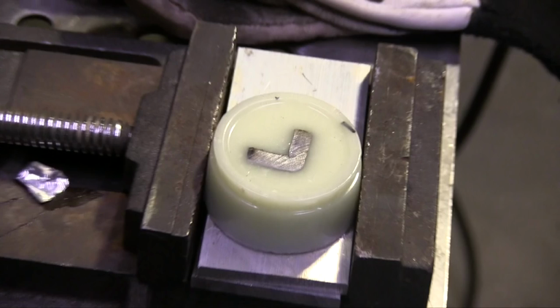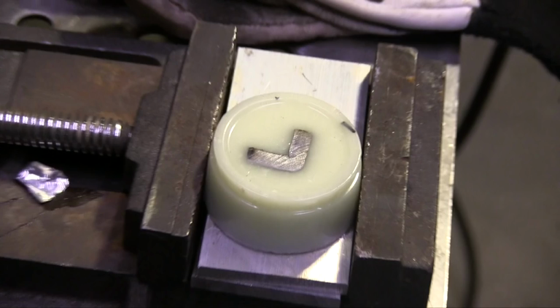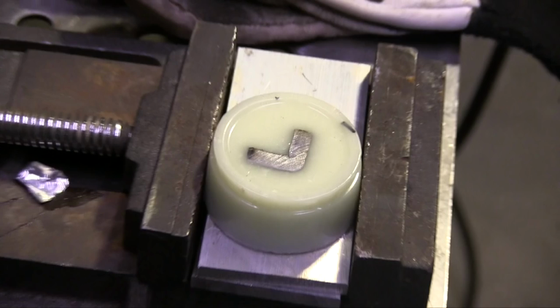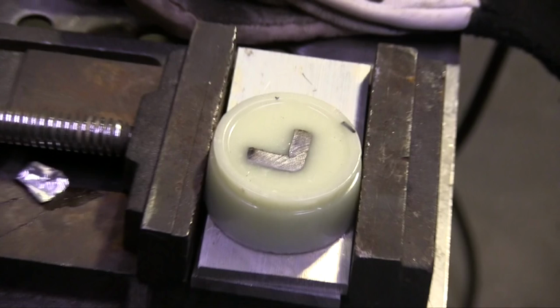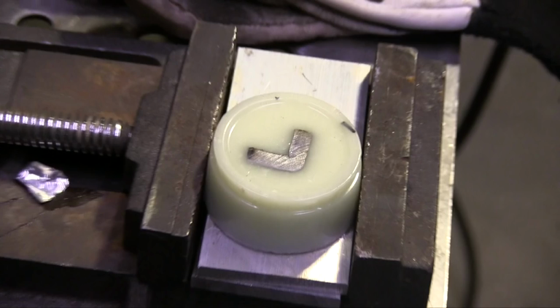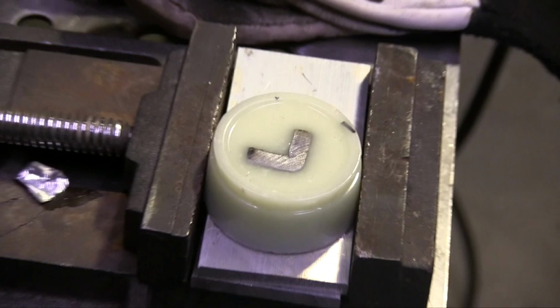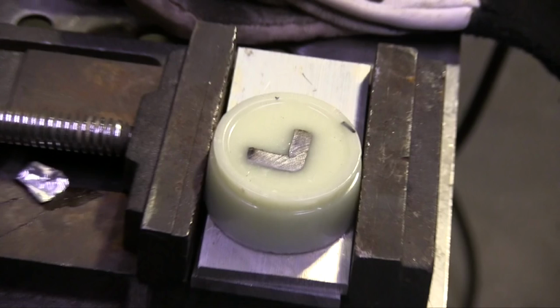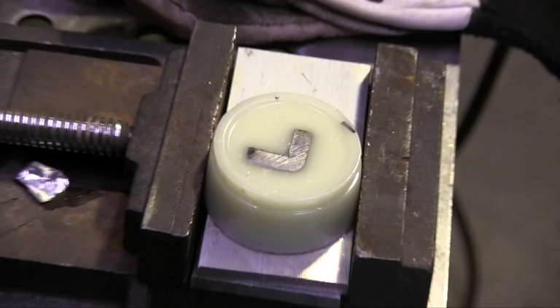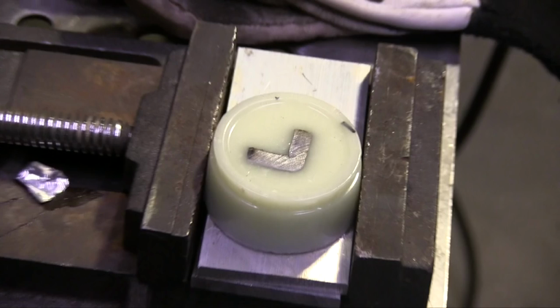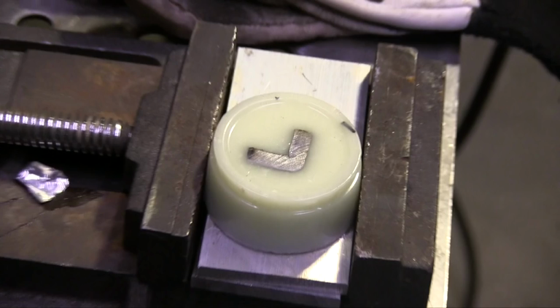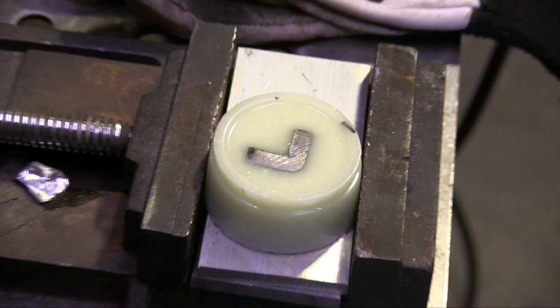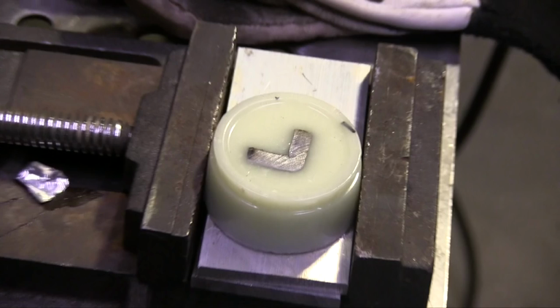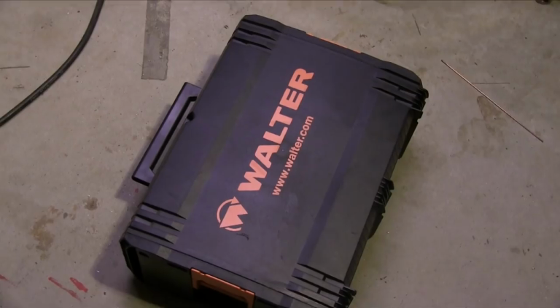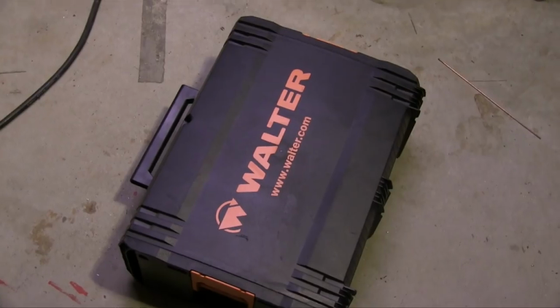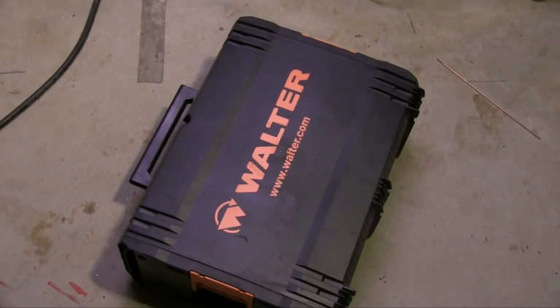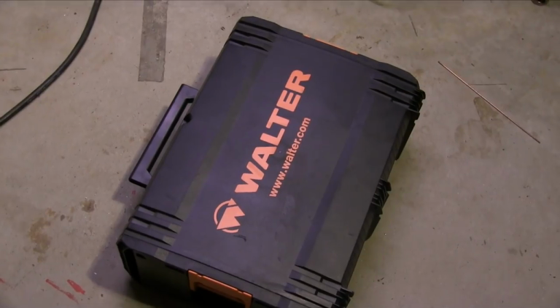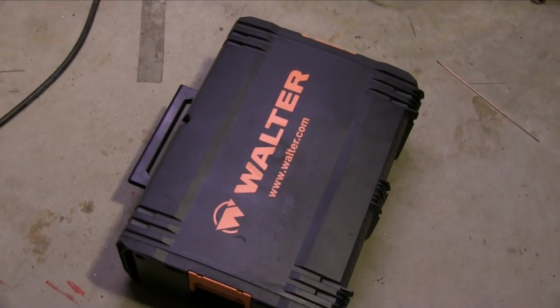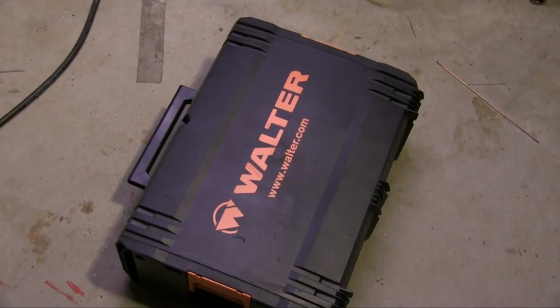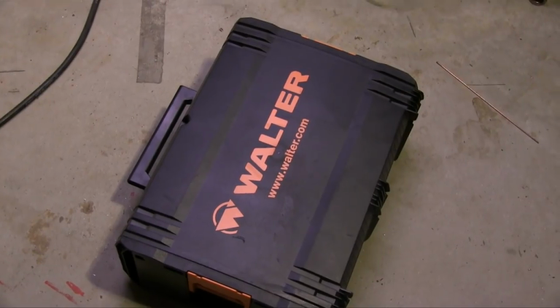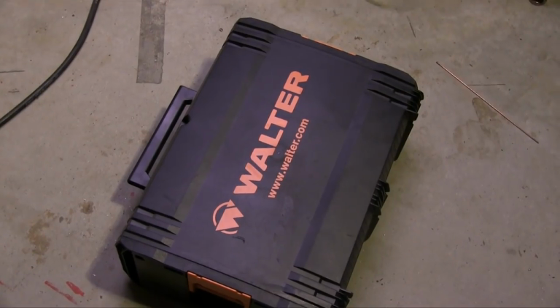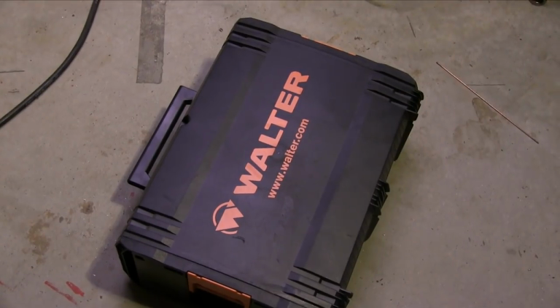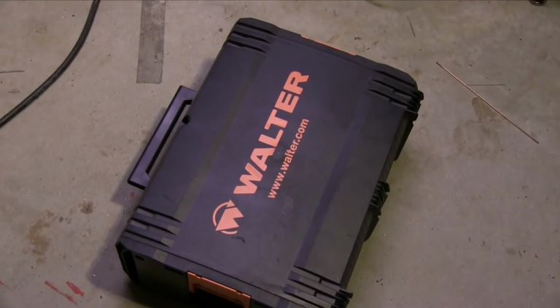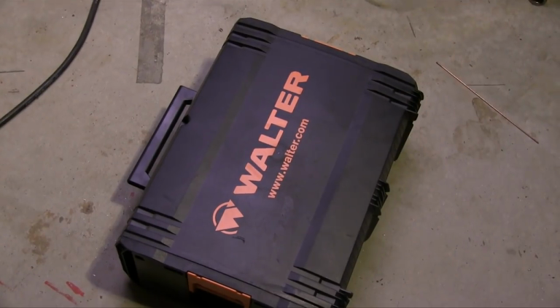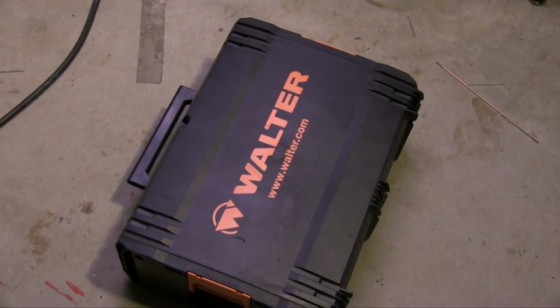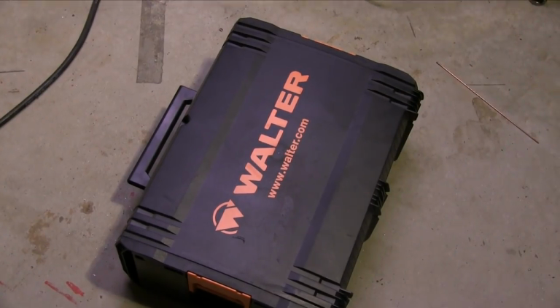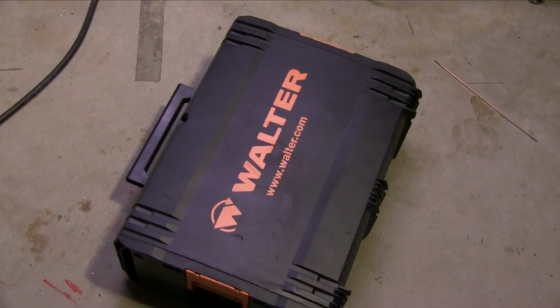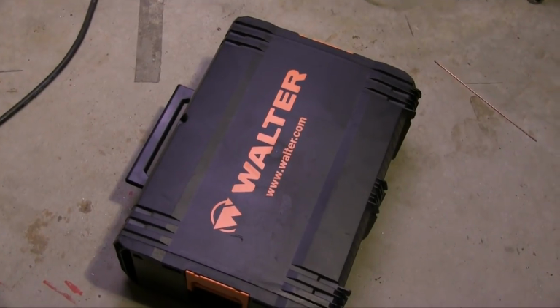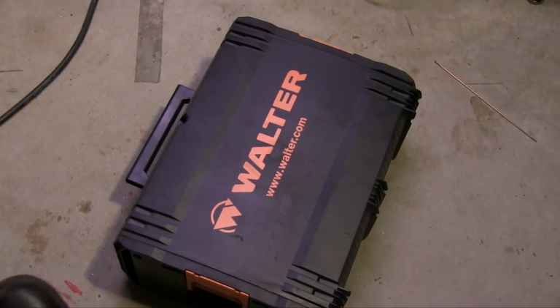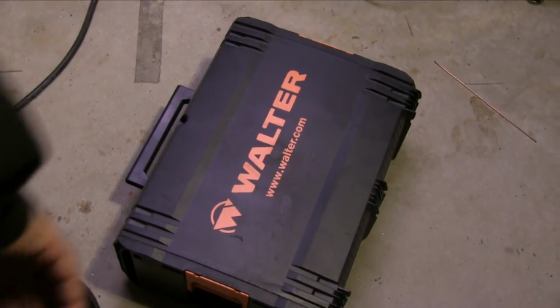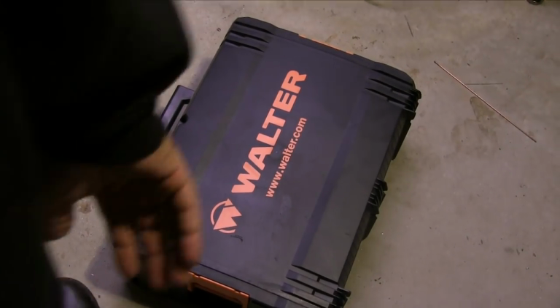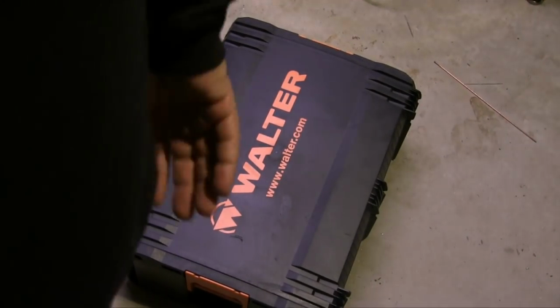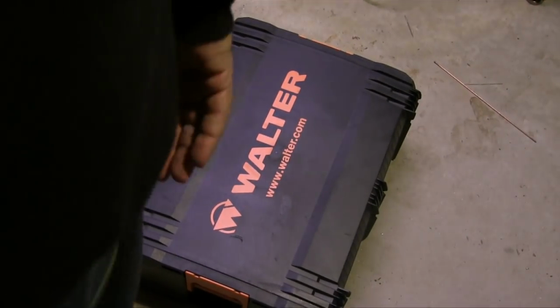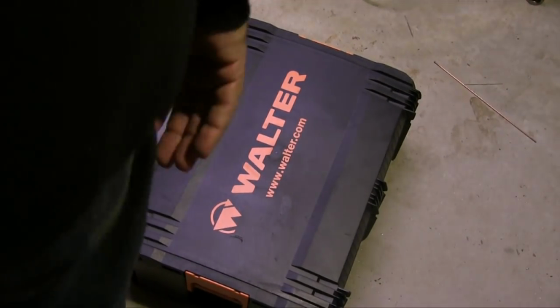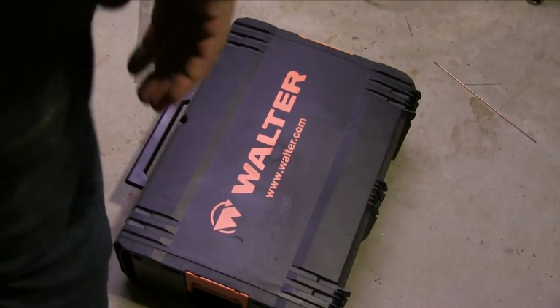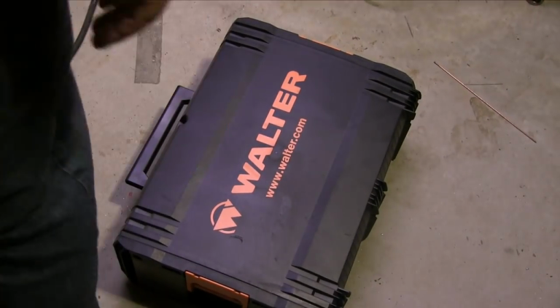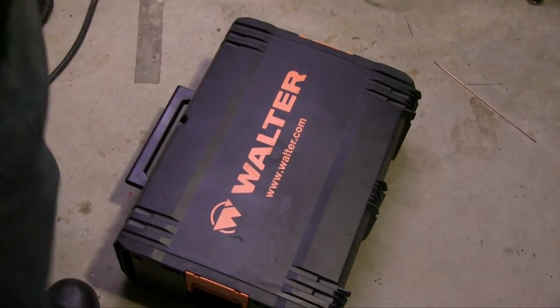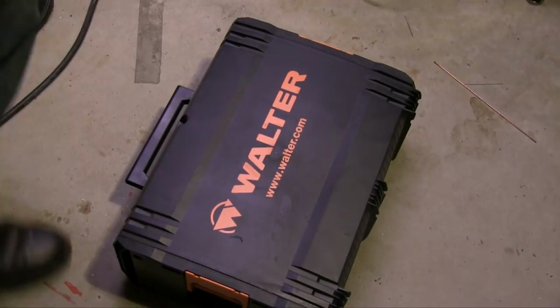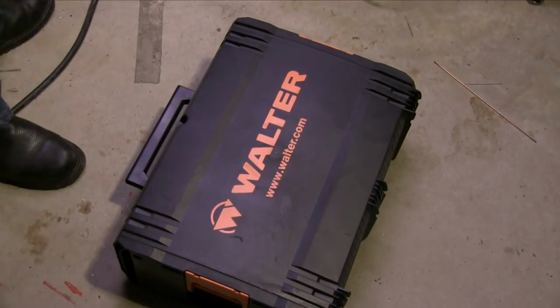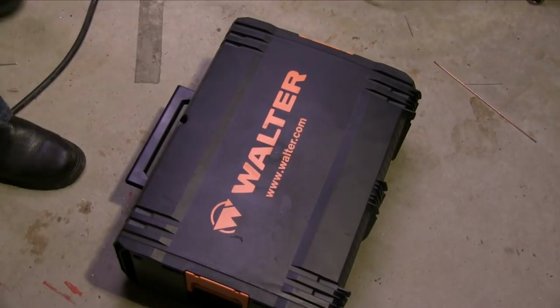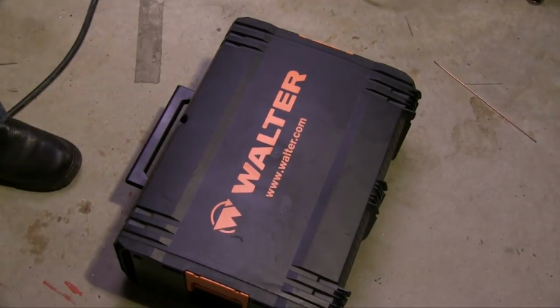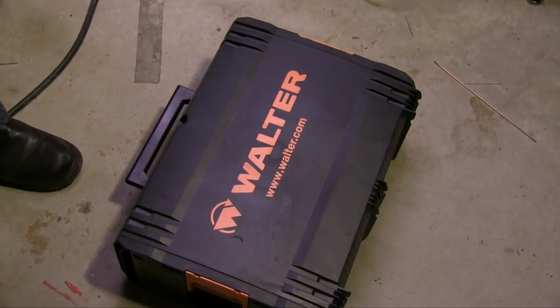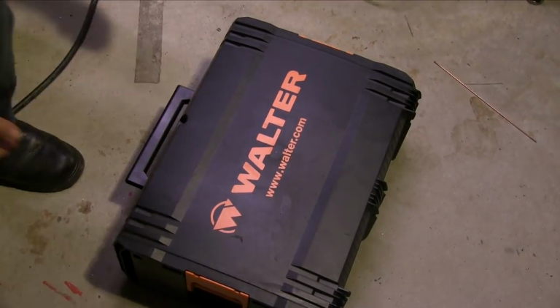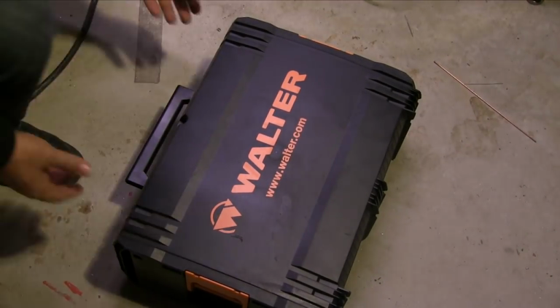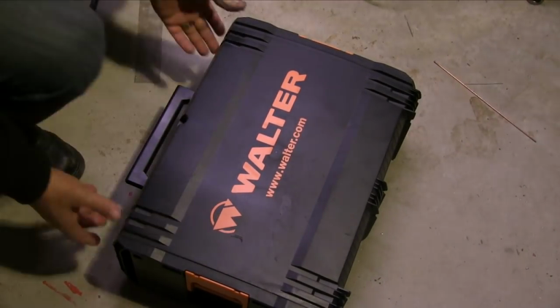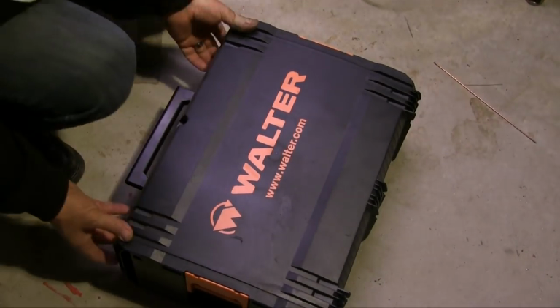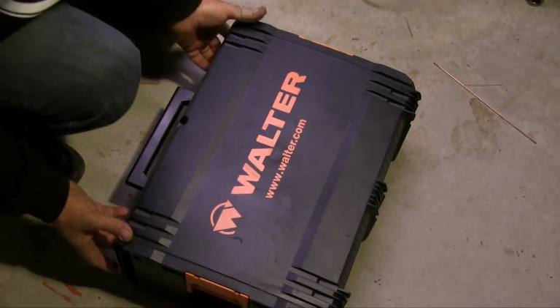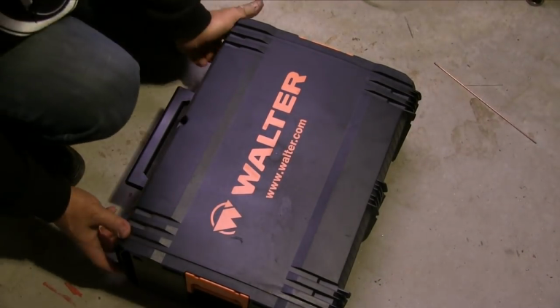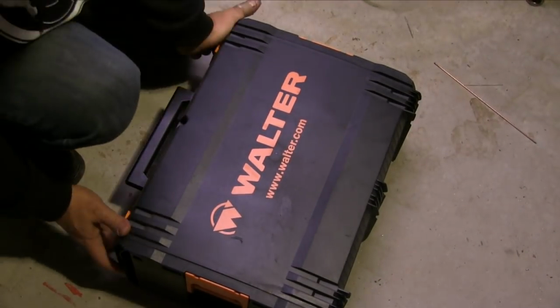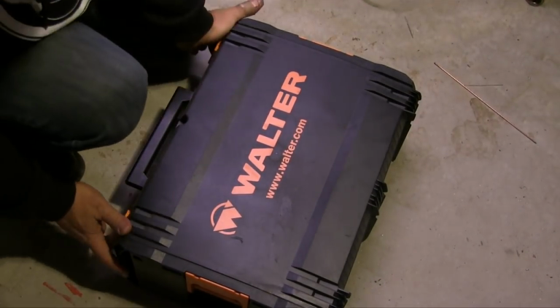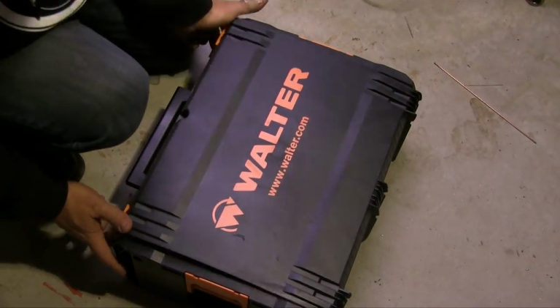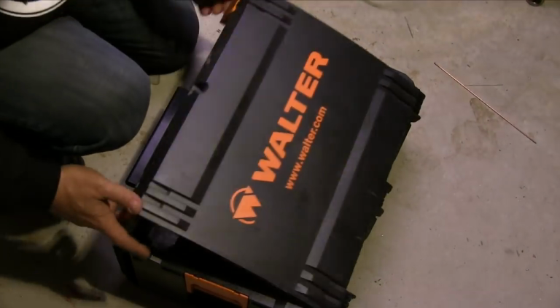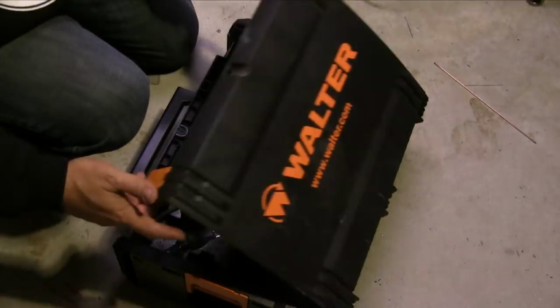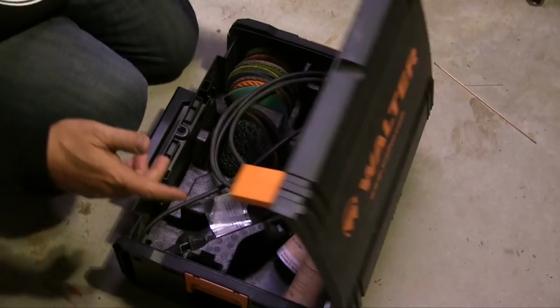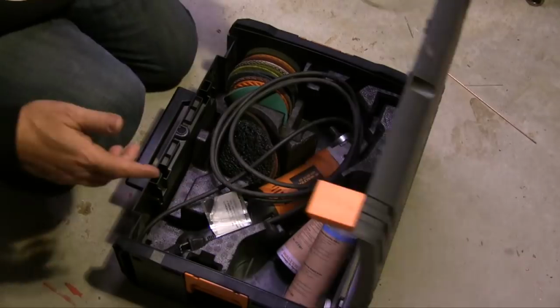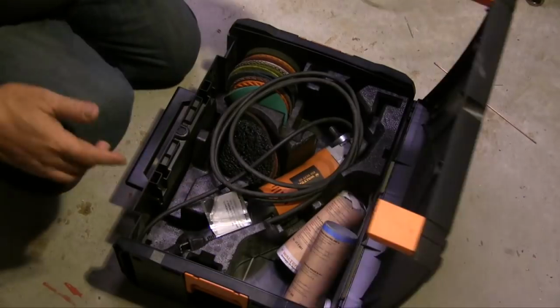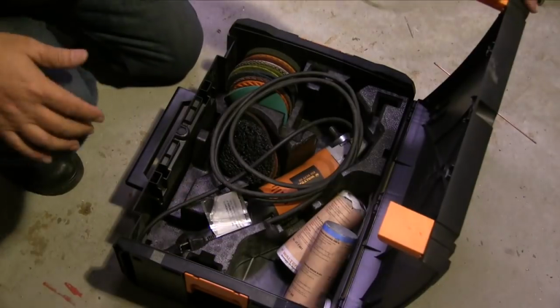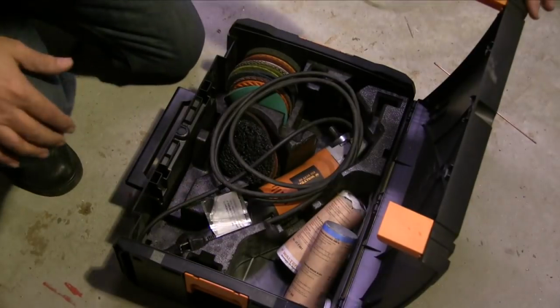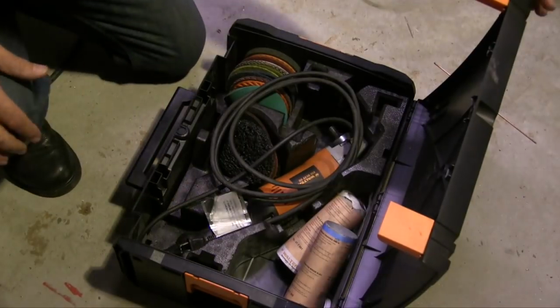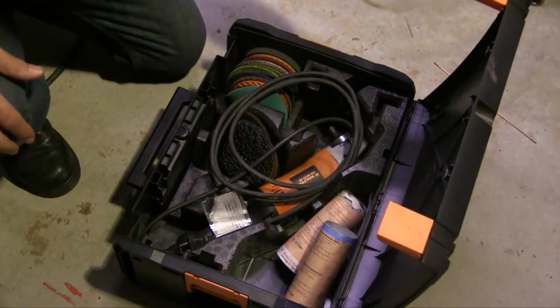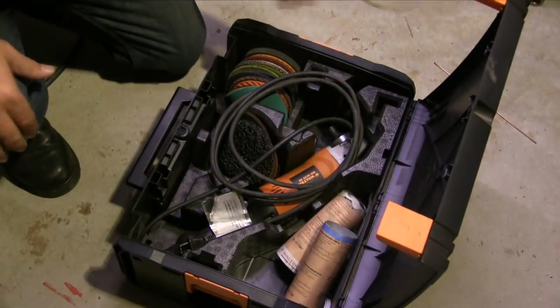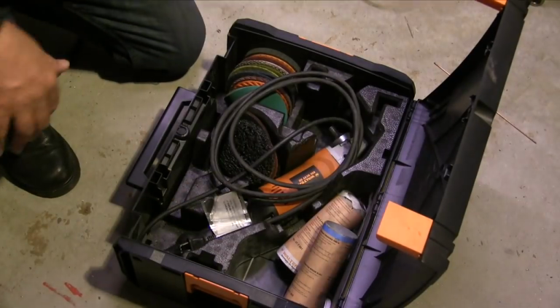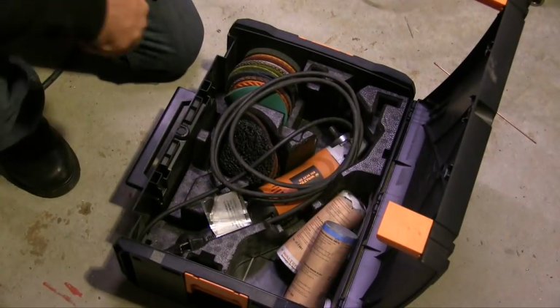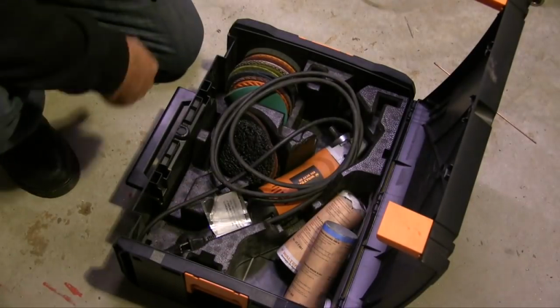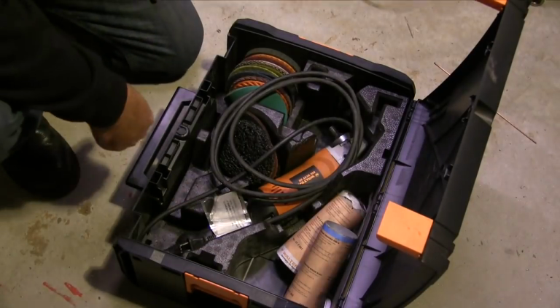So now I've got a little hockey puck here and that's going to let me polish a lot easier than trying to polish just that surface alone.